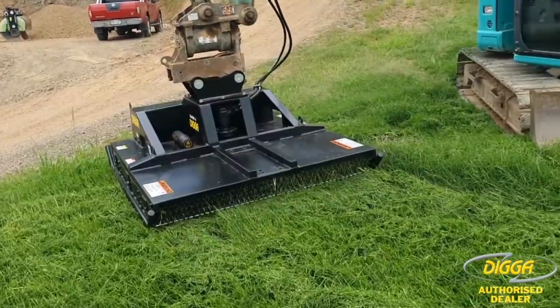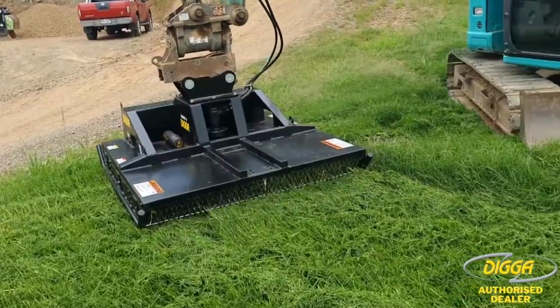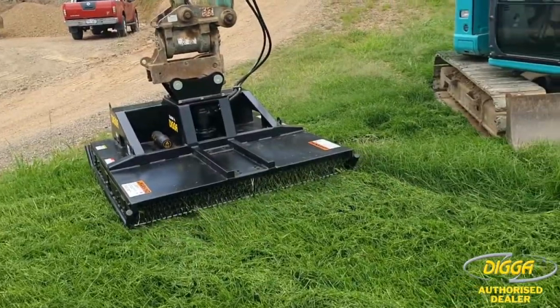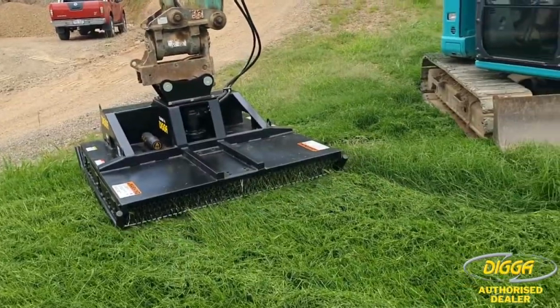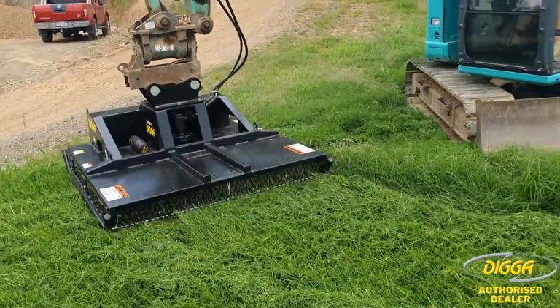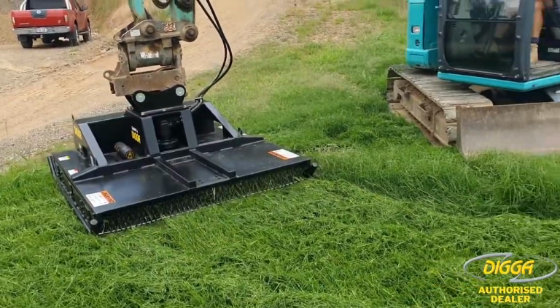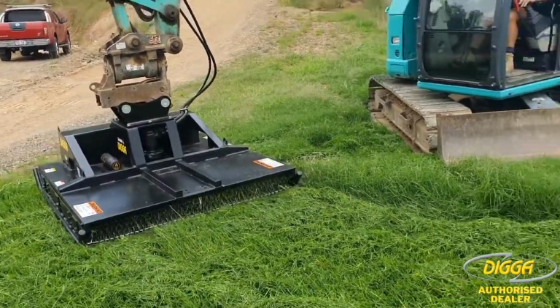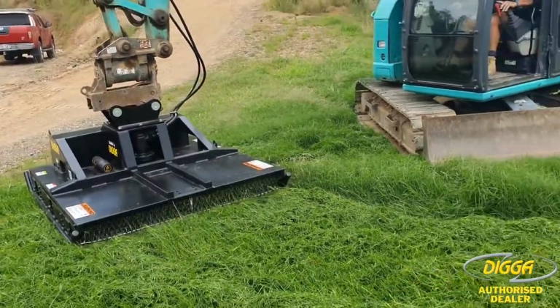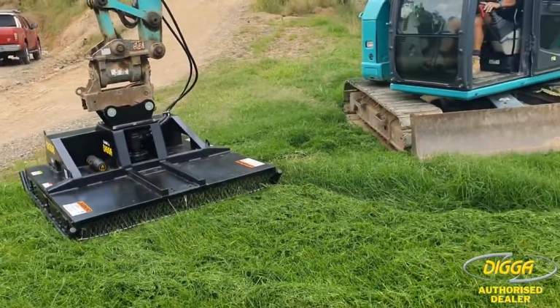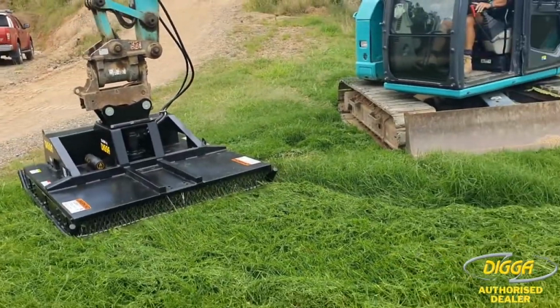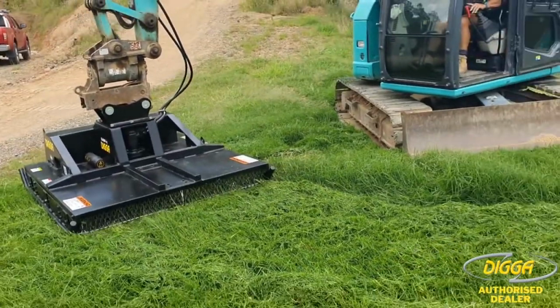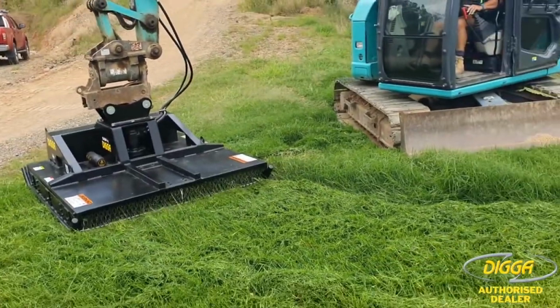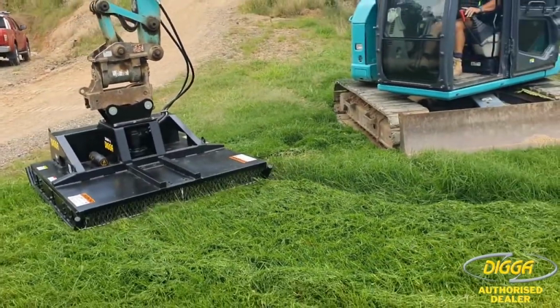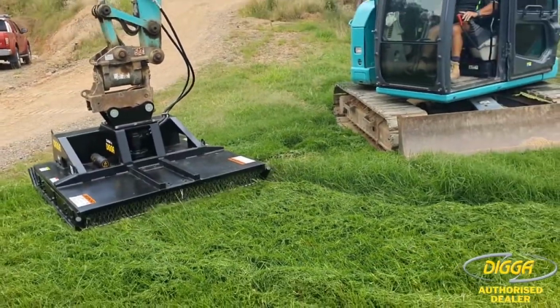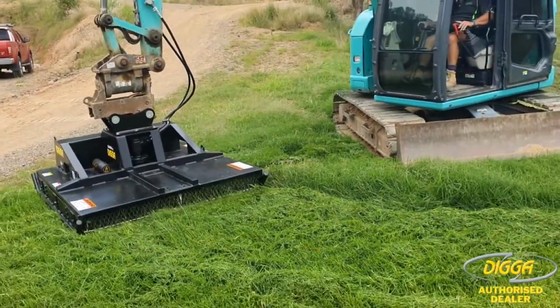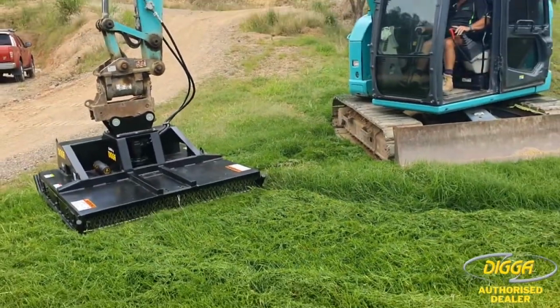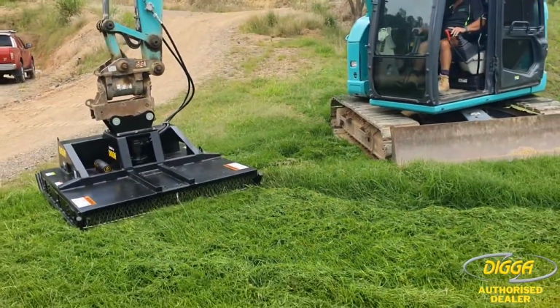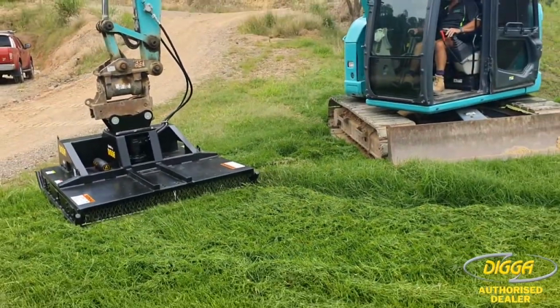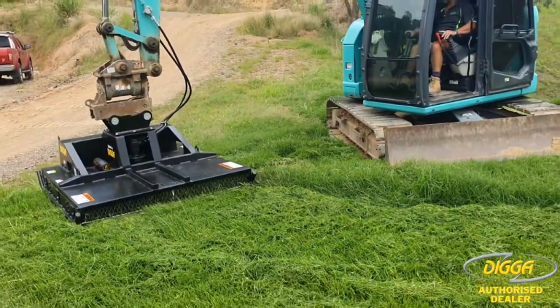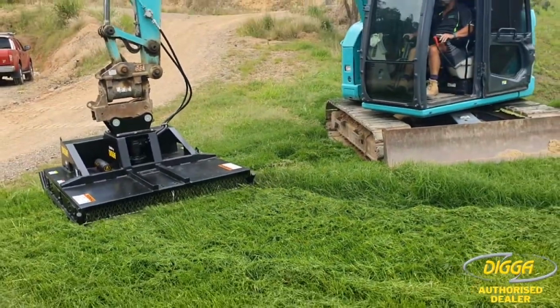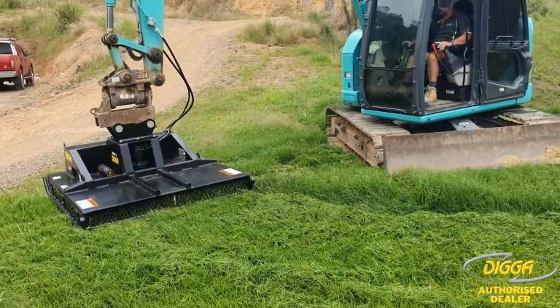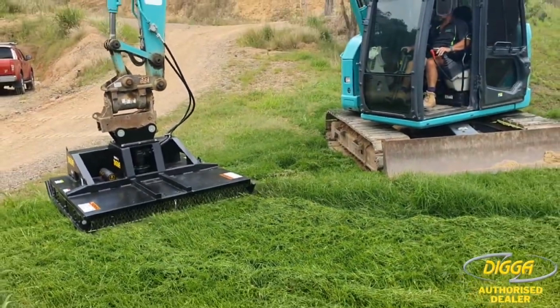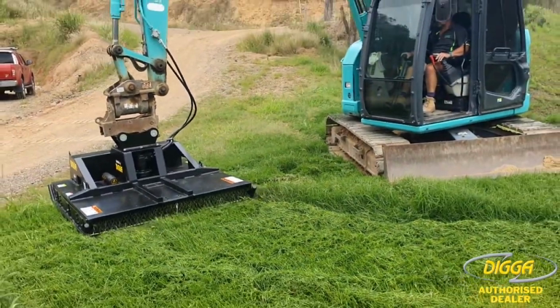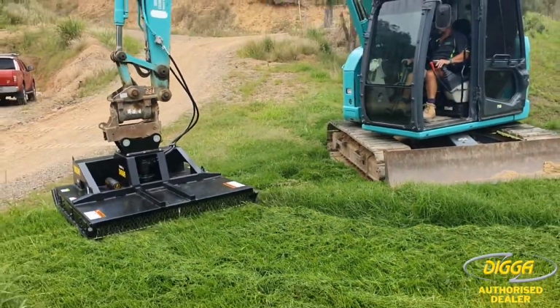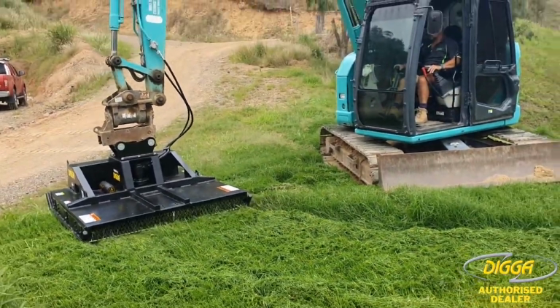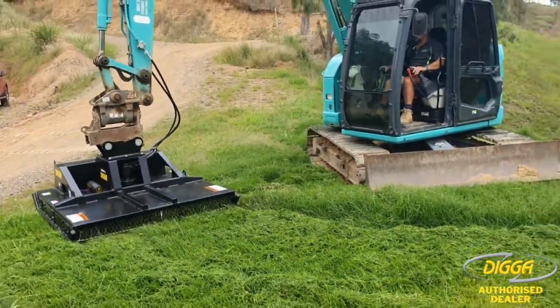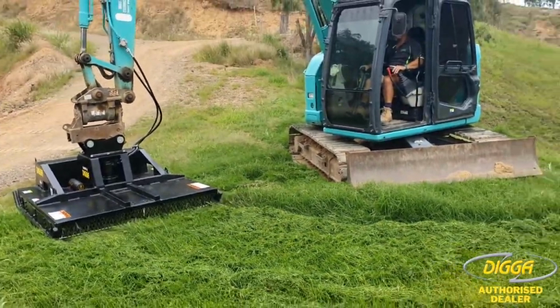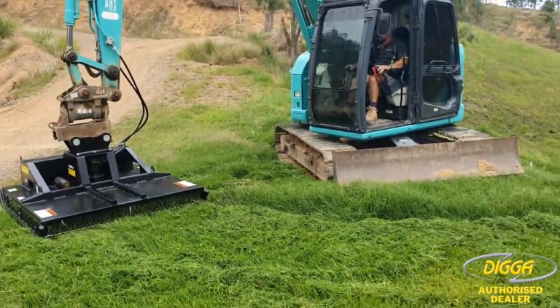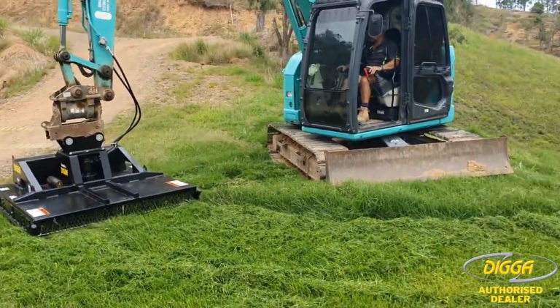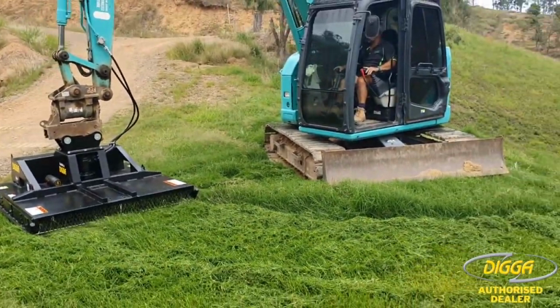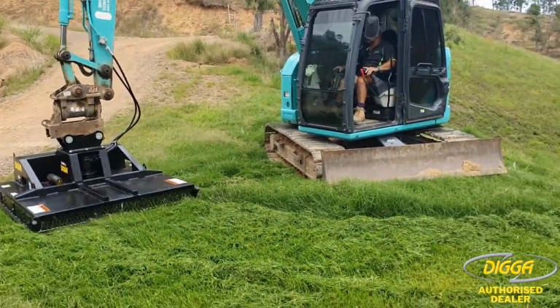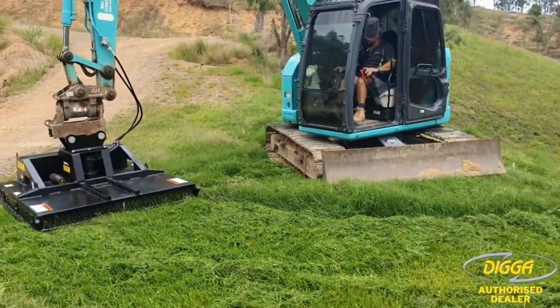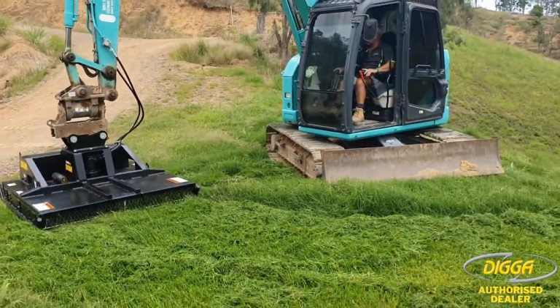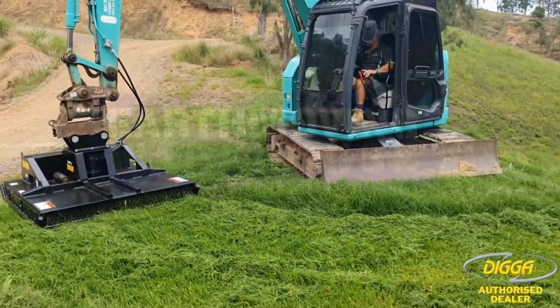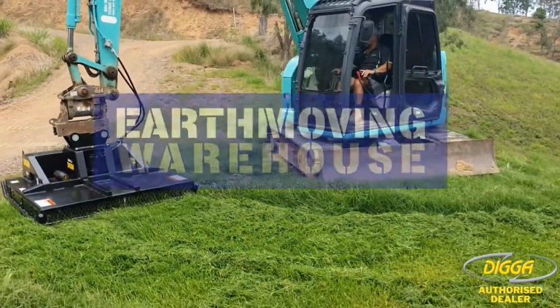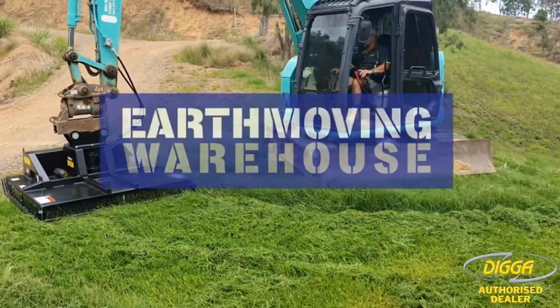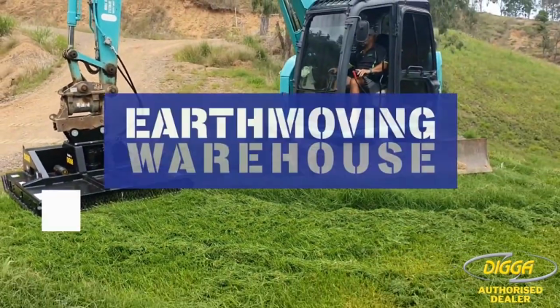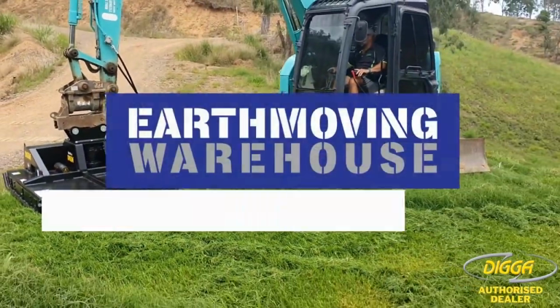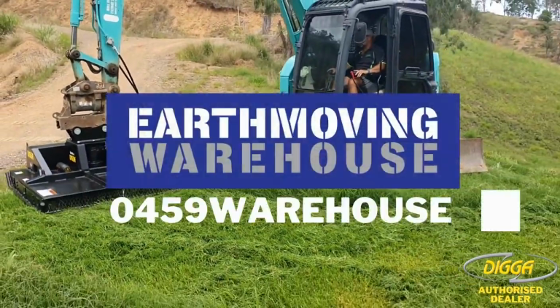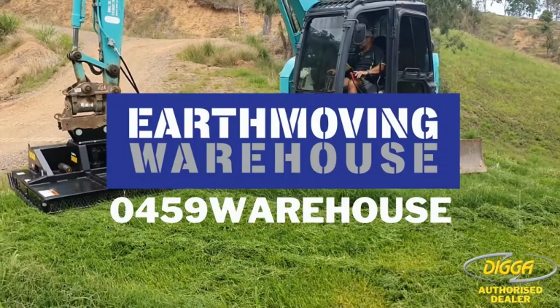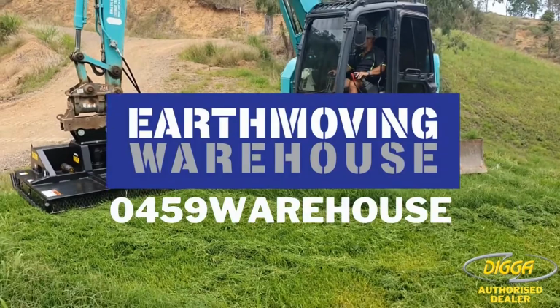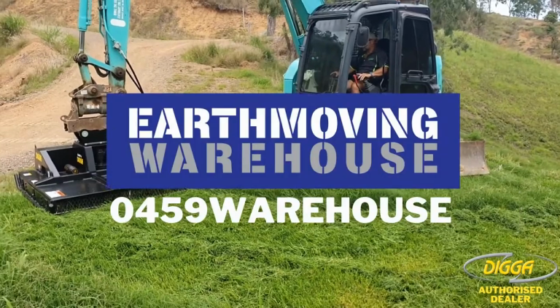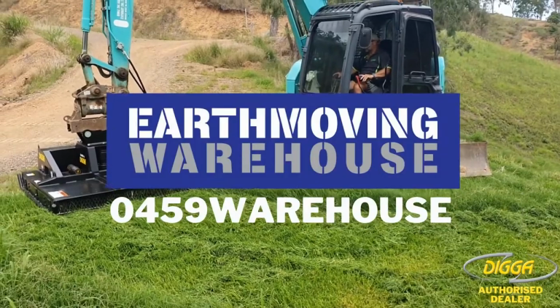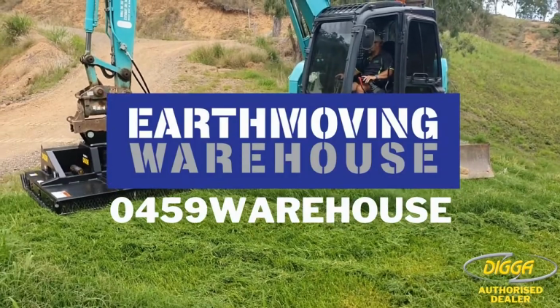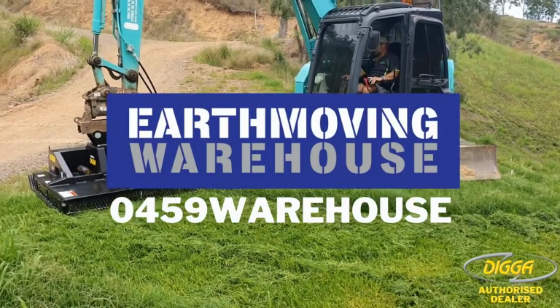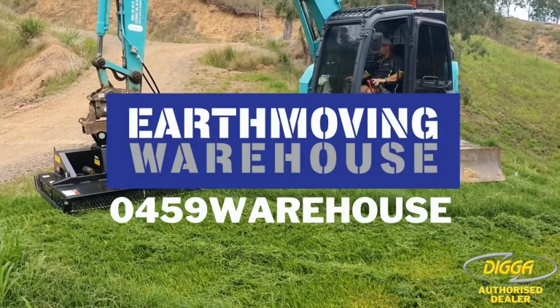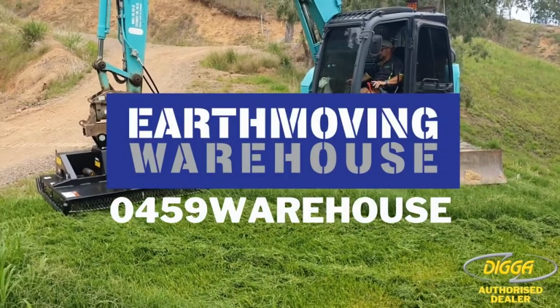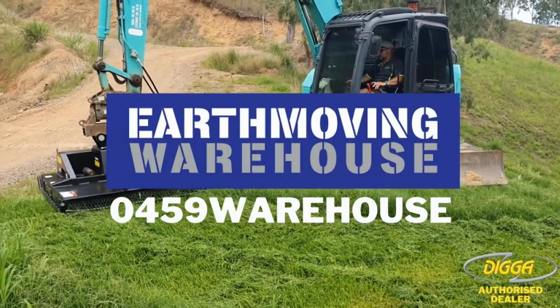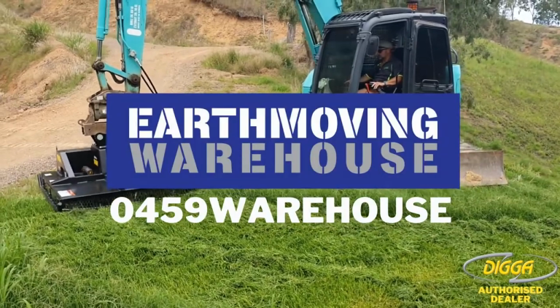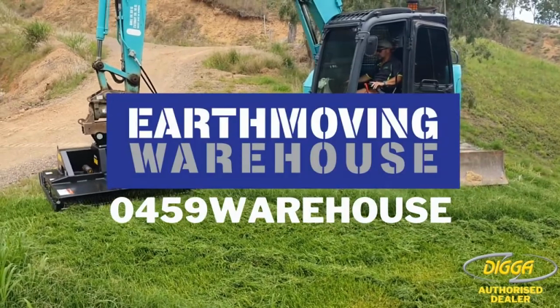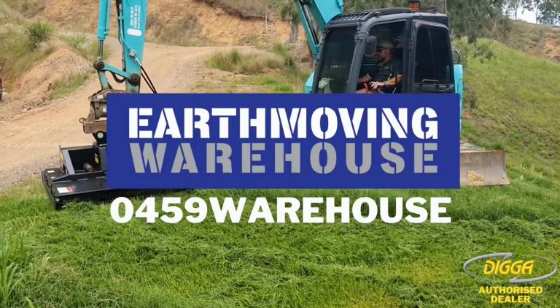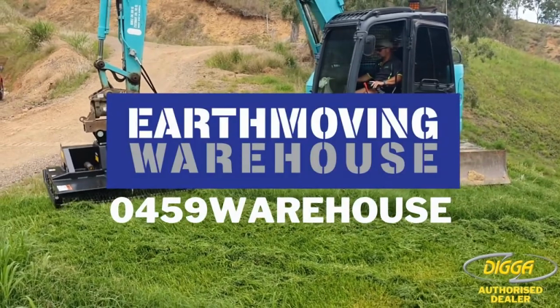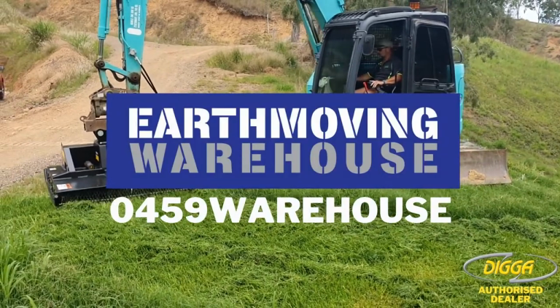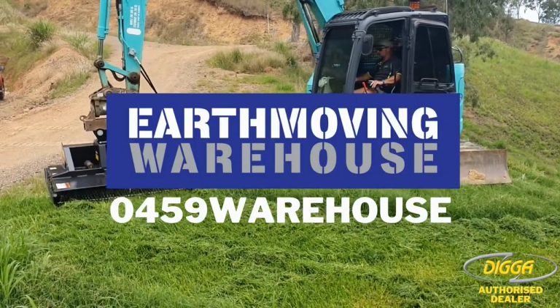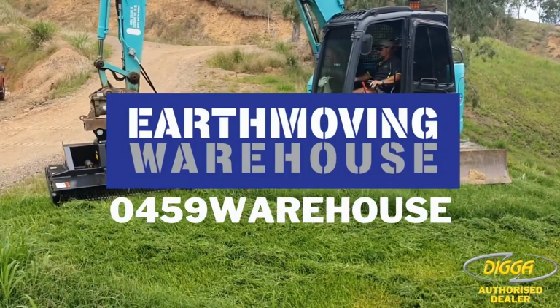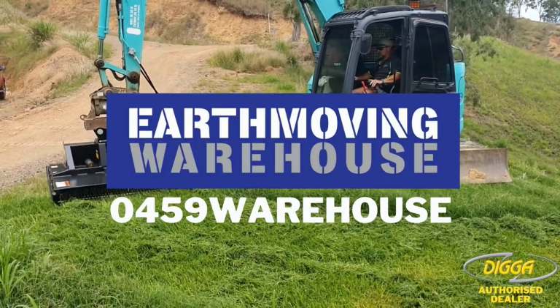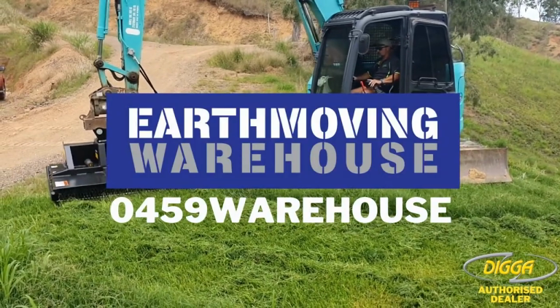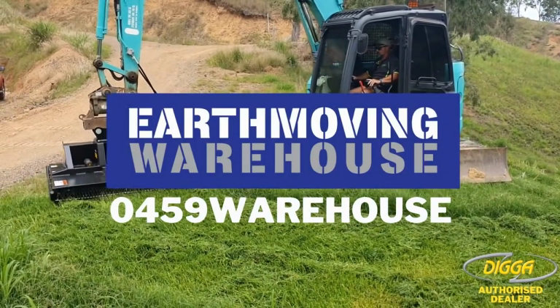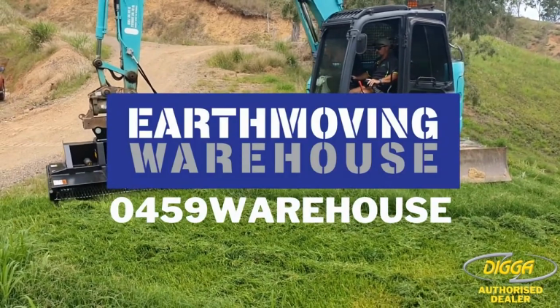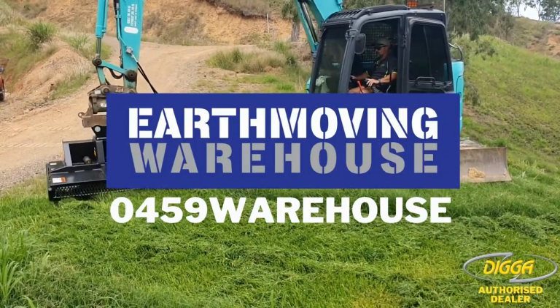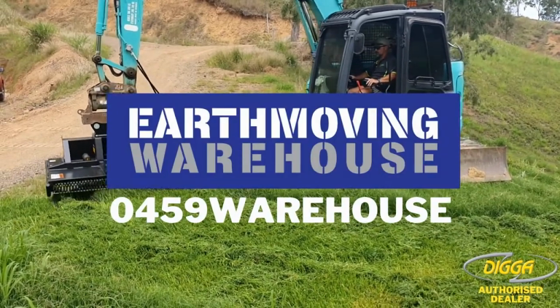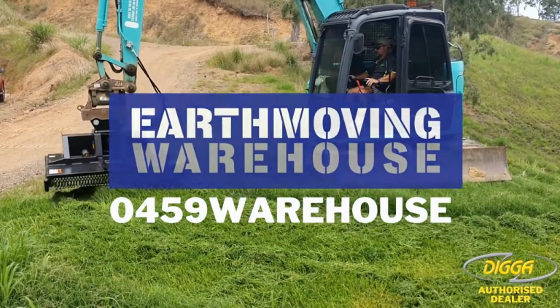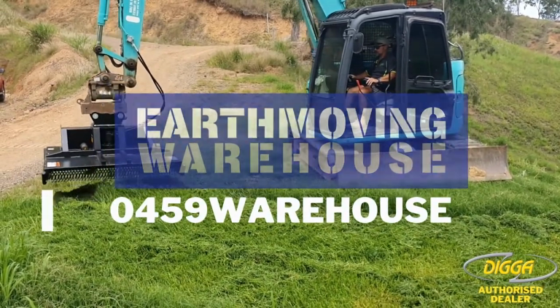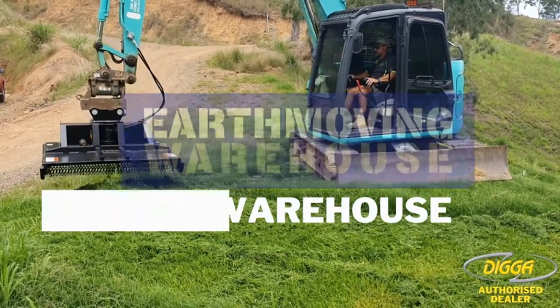If you're looking for a slasher for your excavator or for your skid steer, give us a call — 0459 Warehouse.